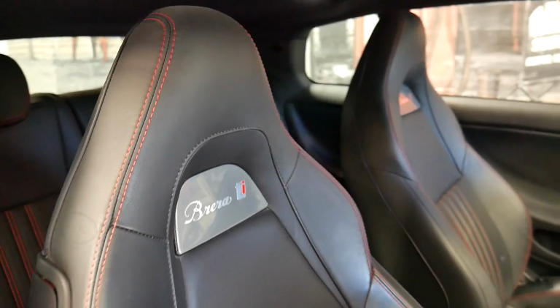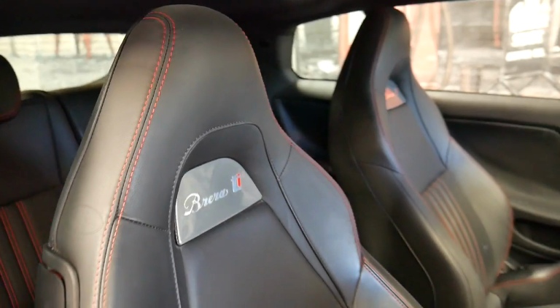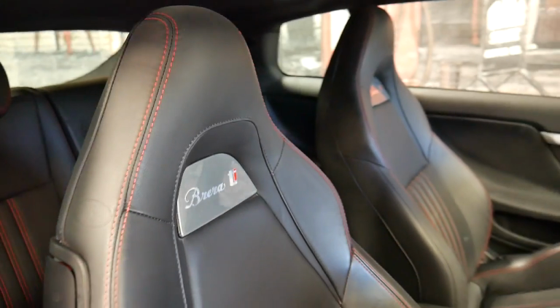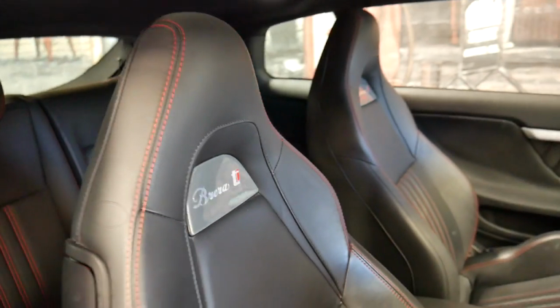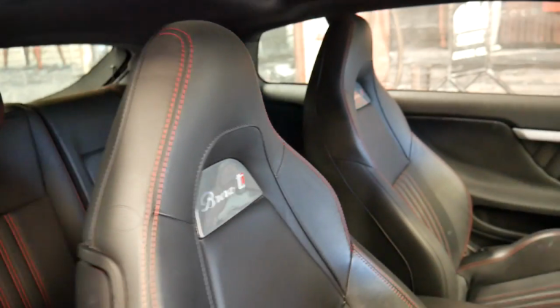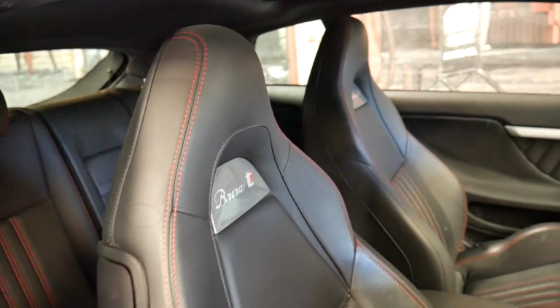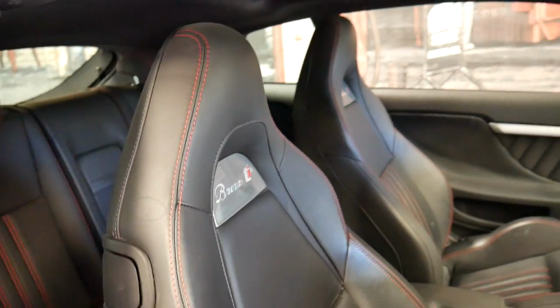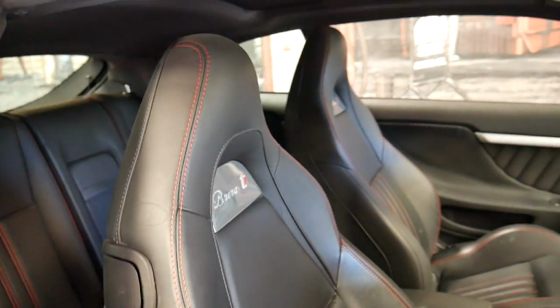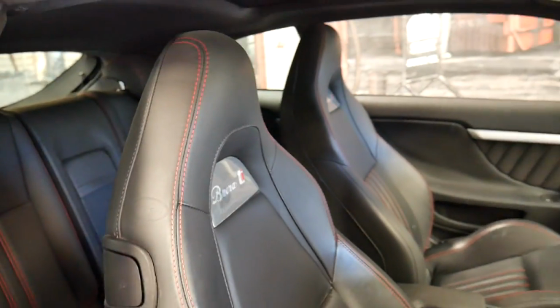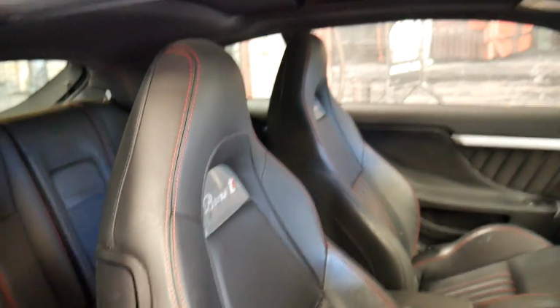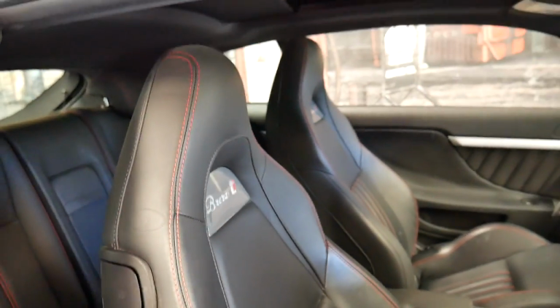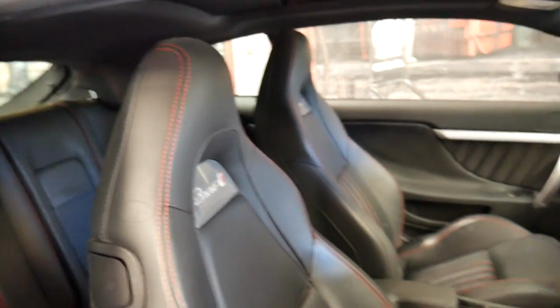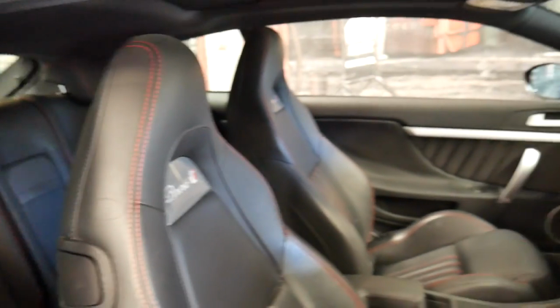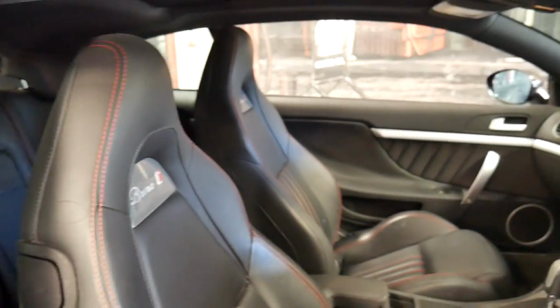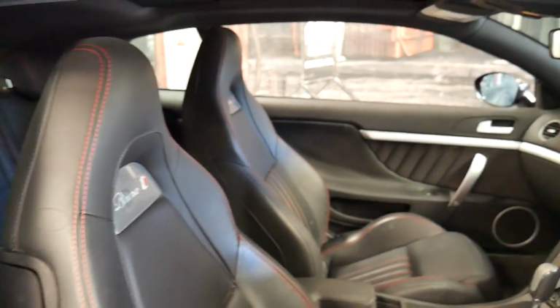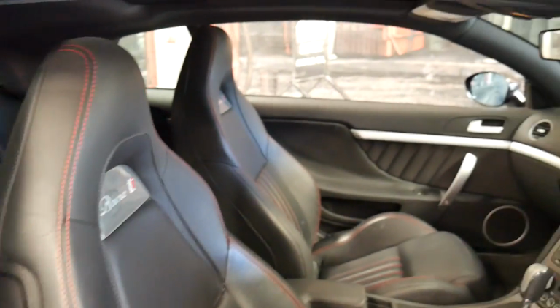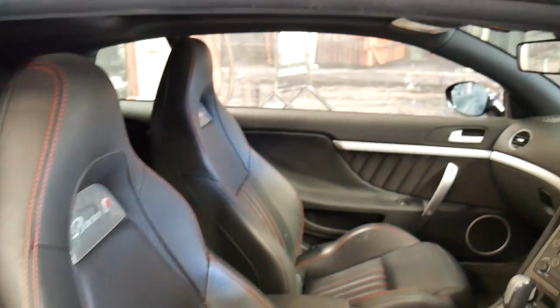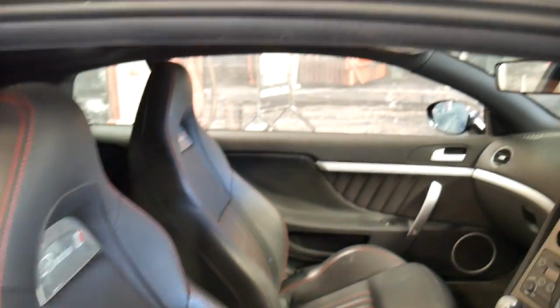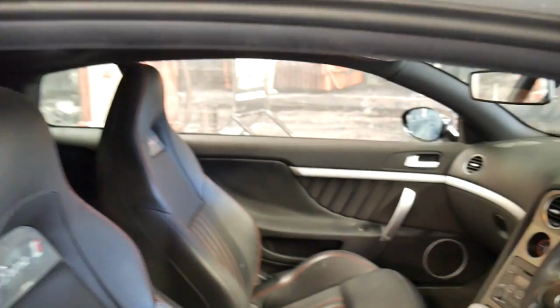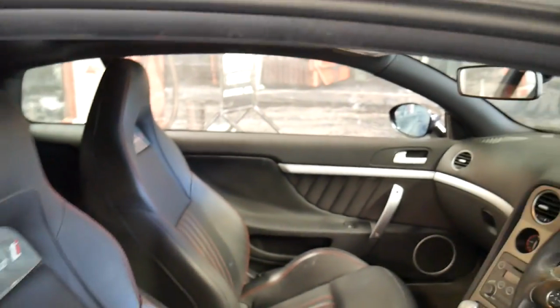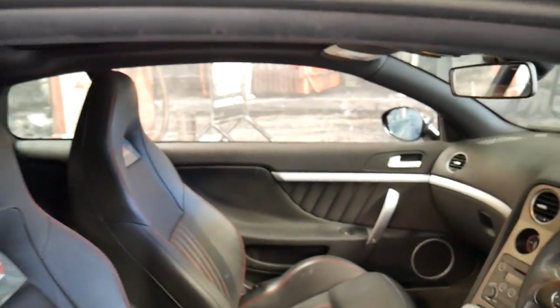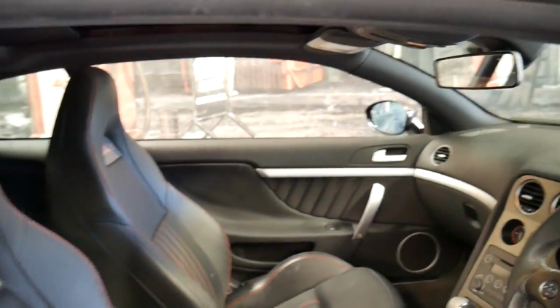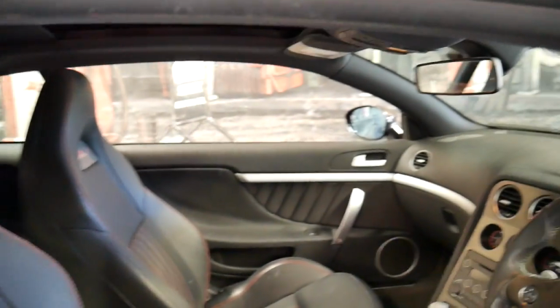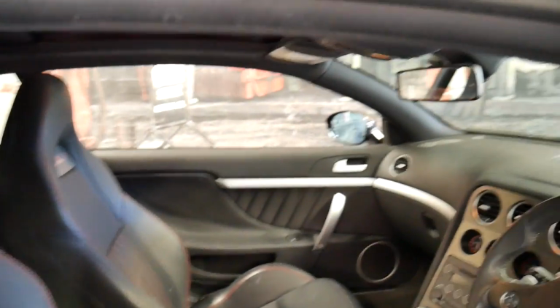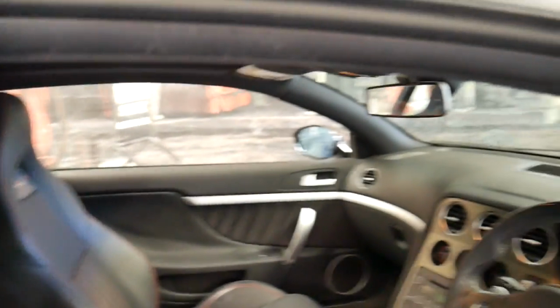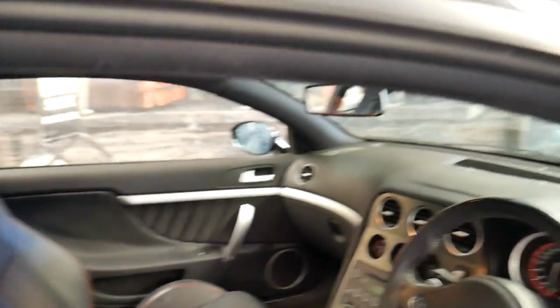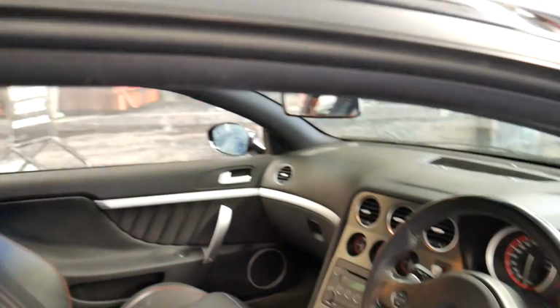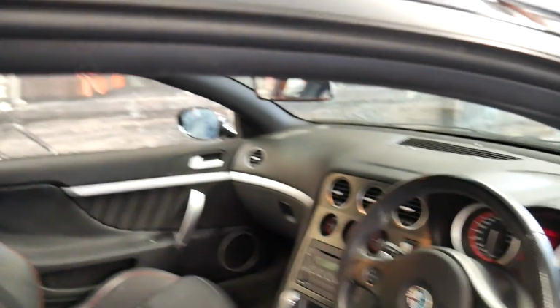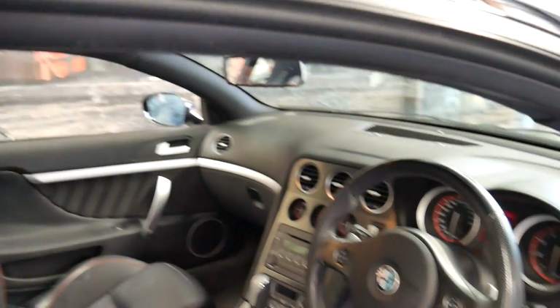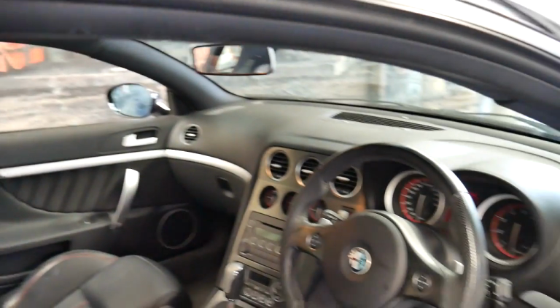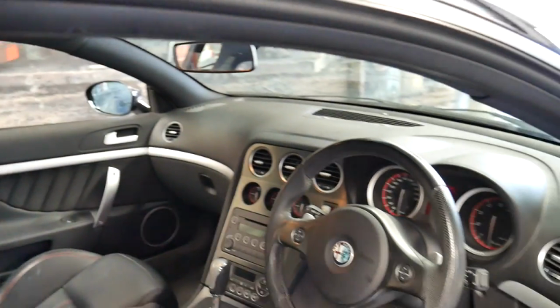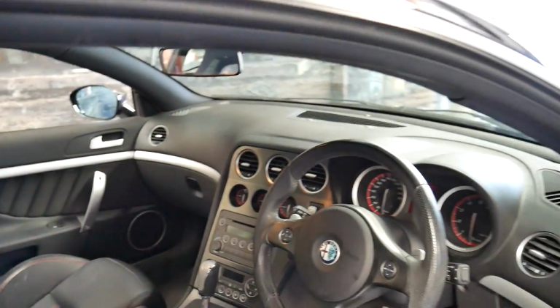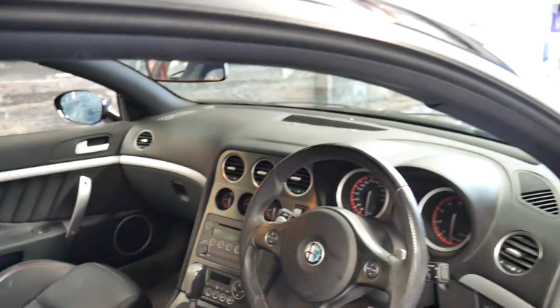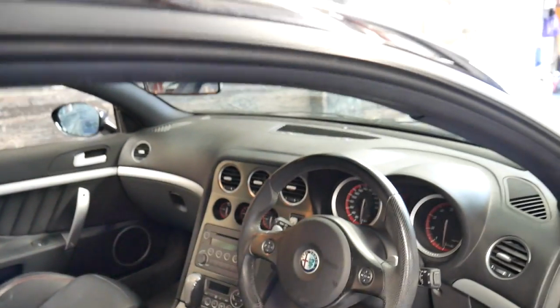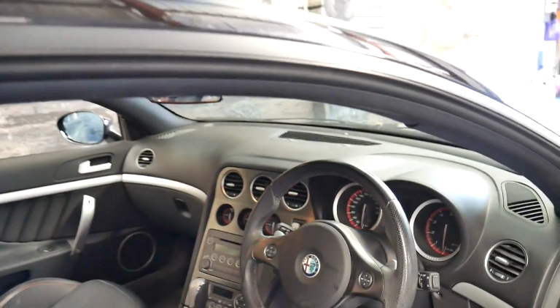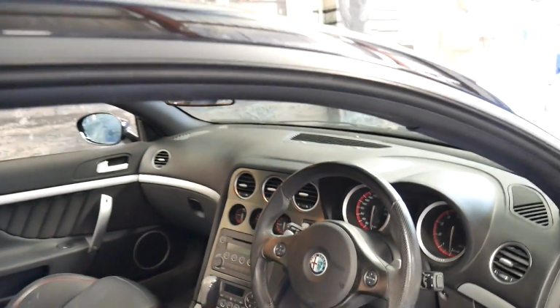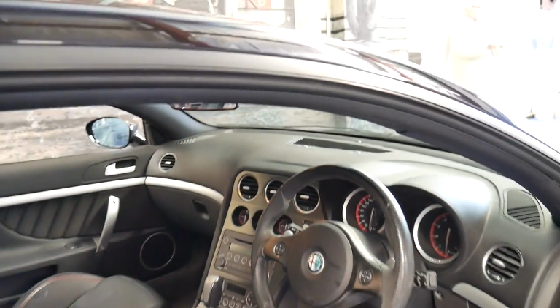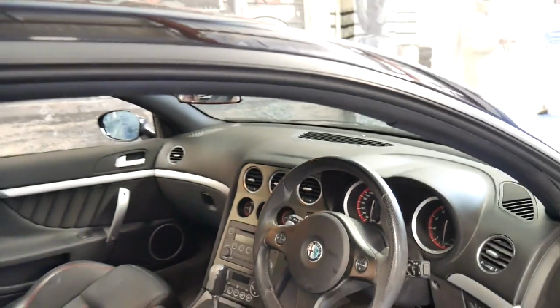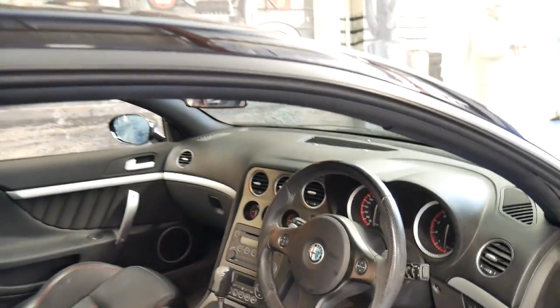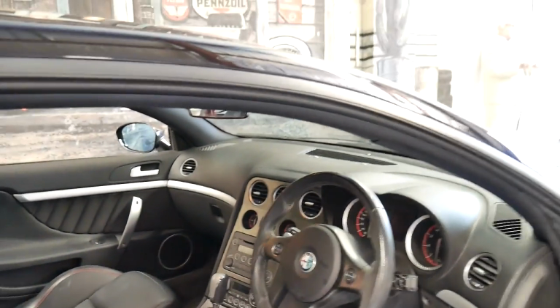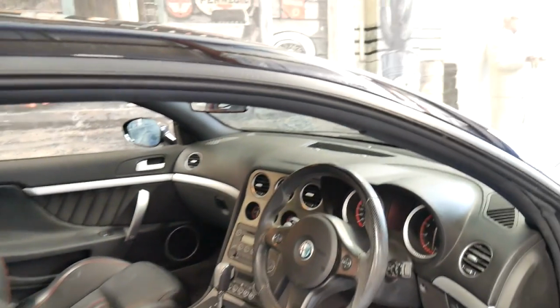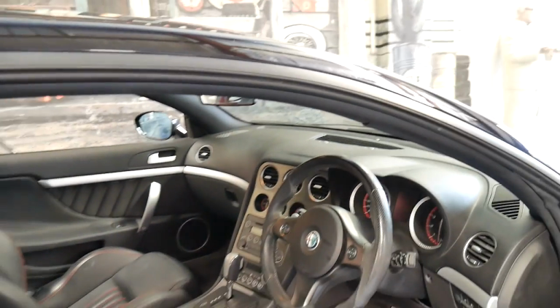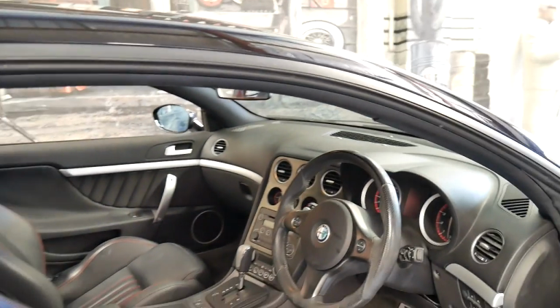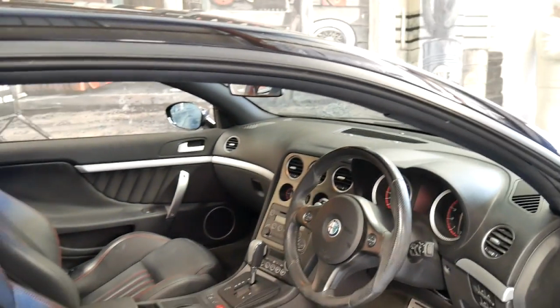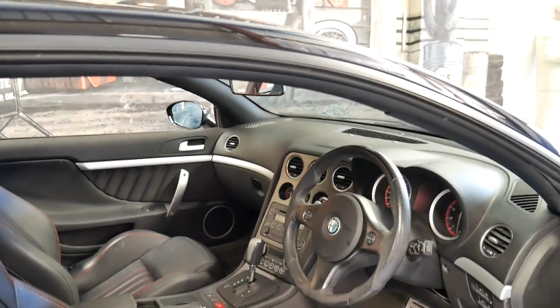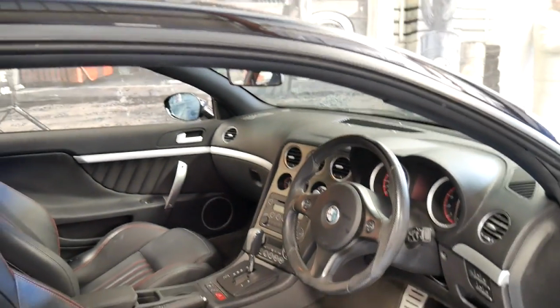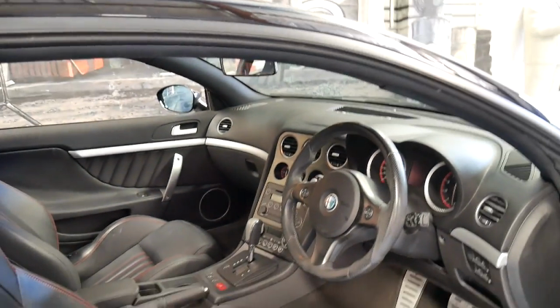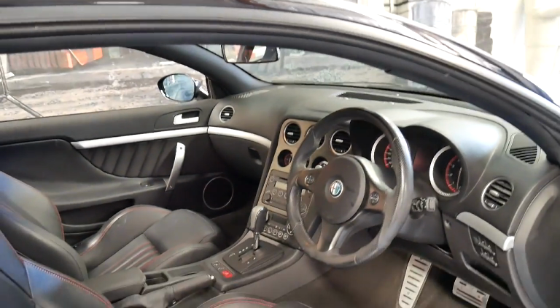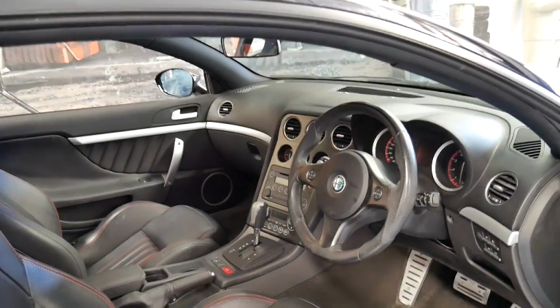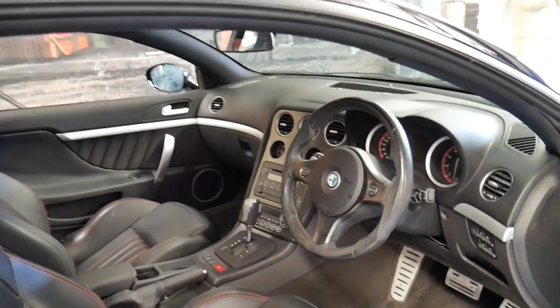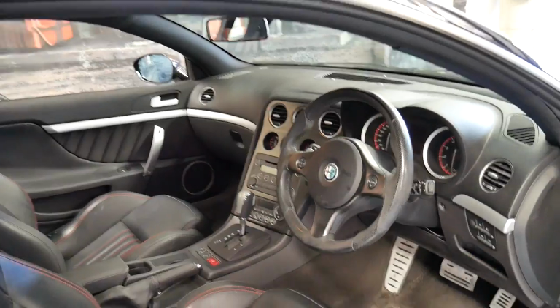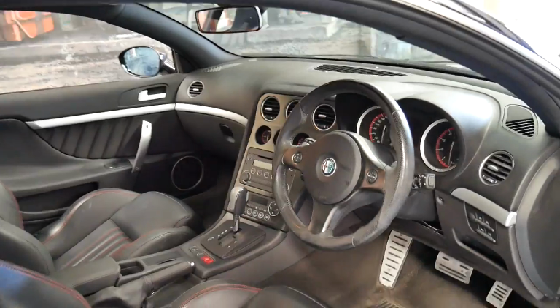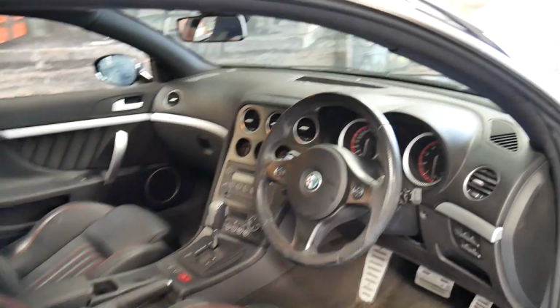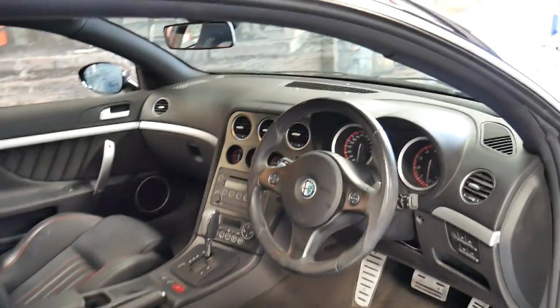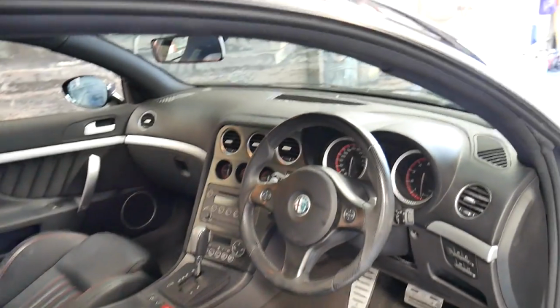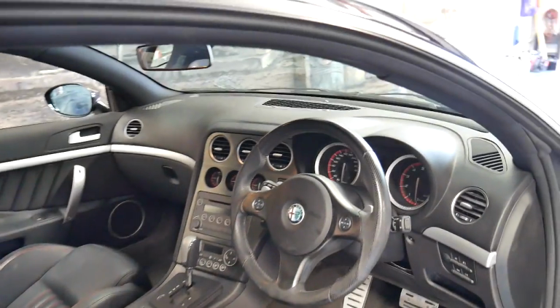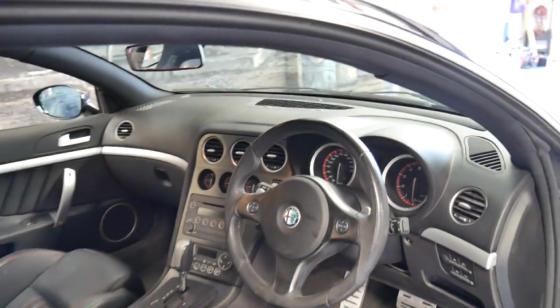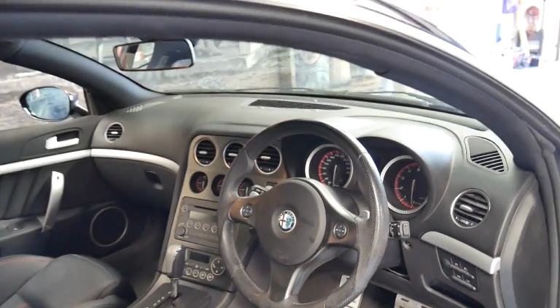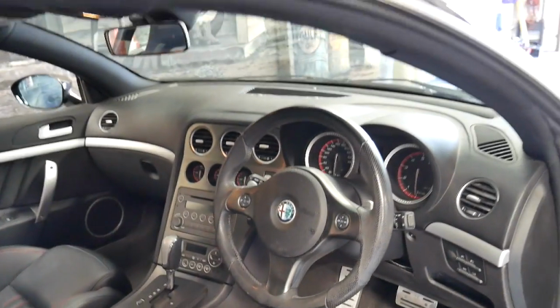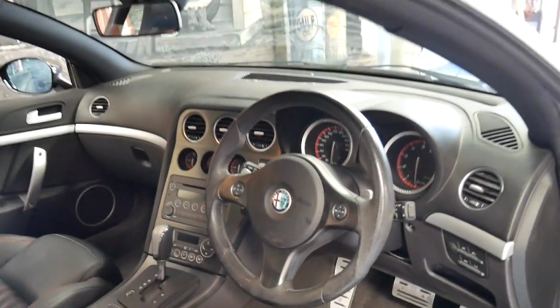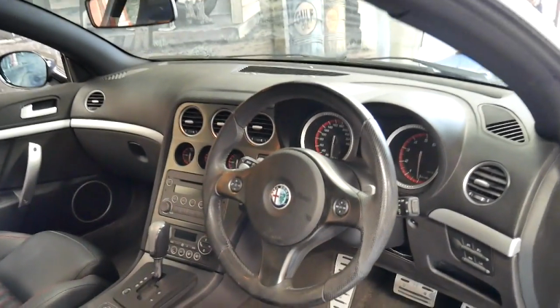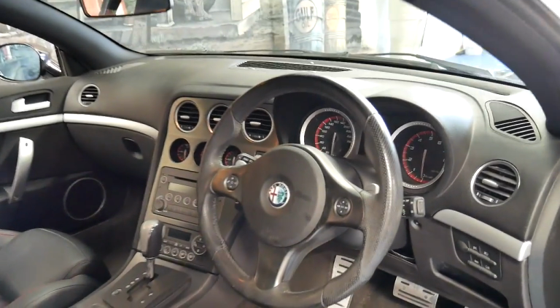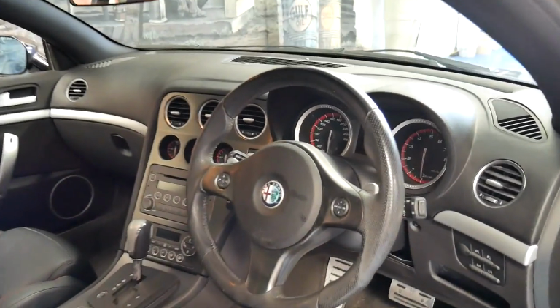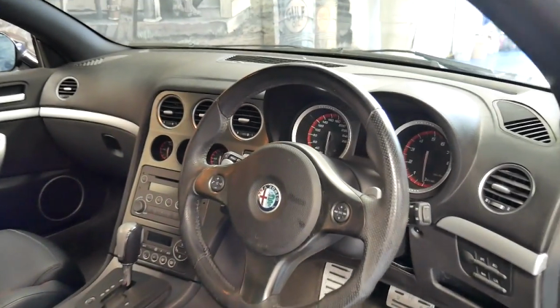It's got memory electric seats, Bluetooth, climate control, and cruise control. It's also got Xenon headlights.